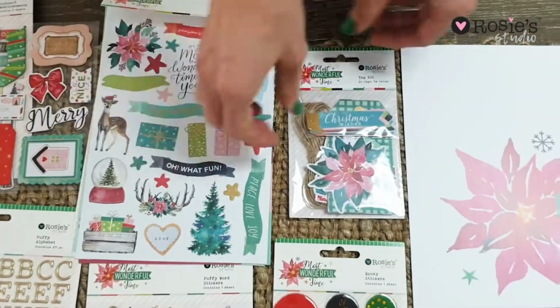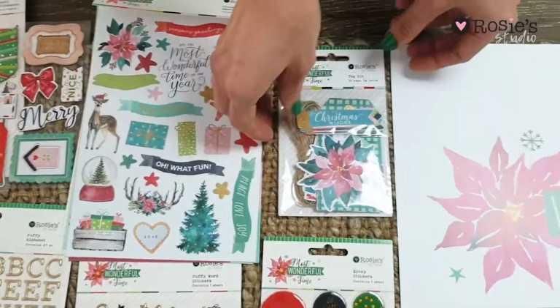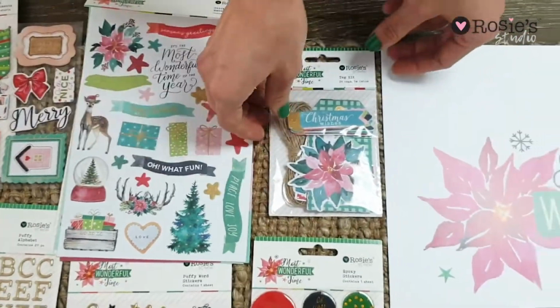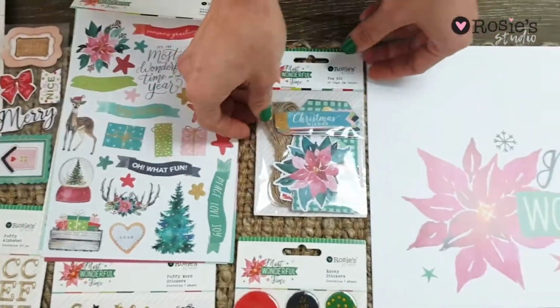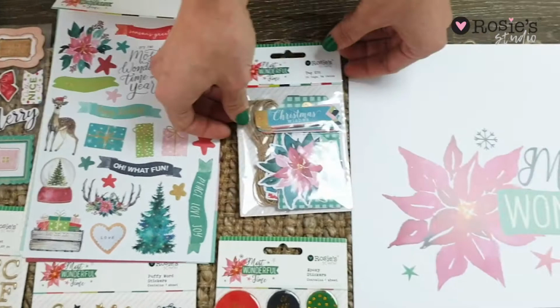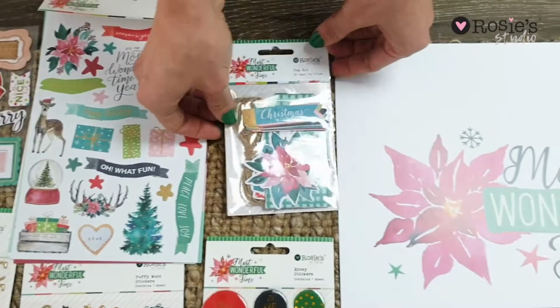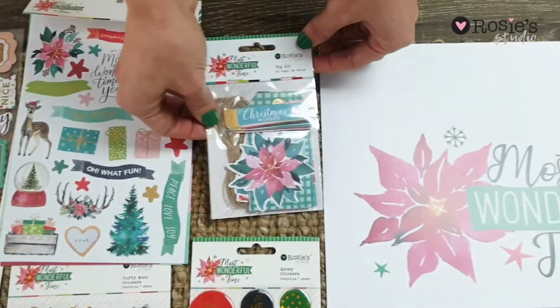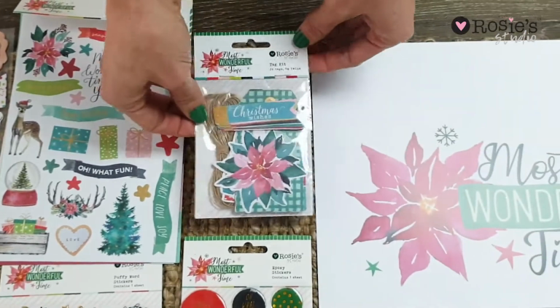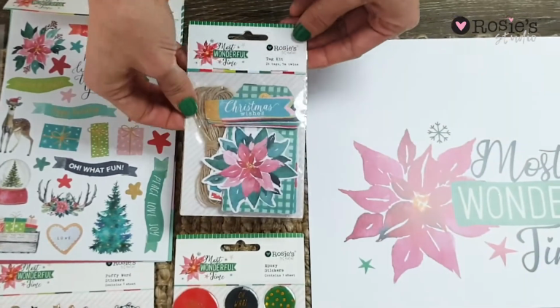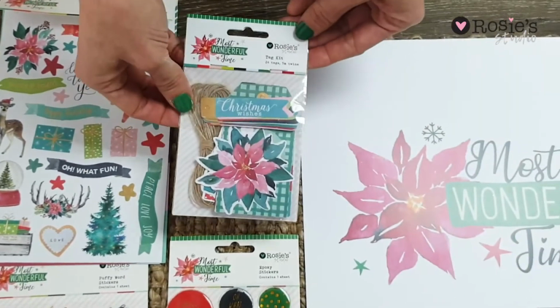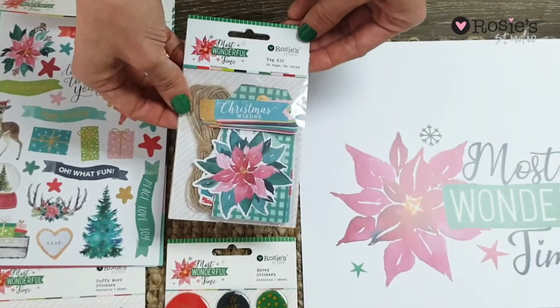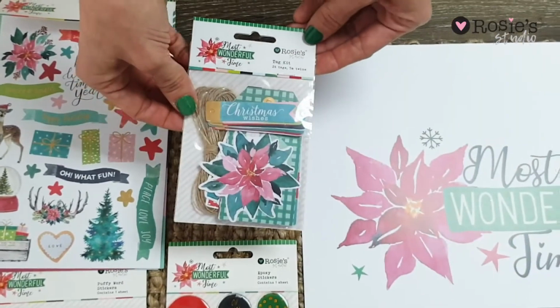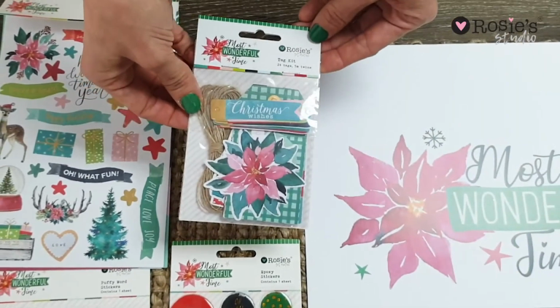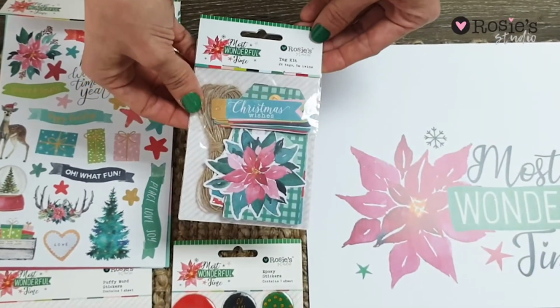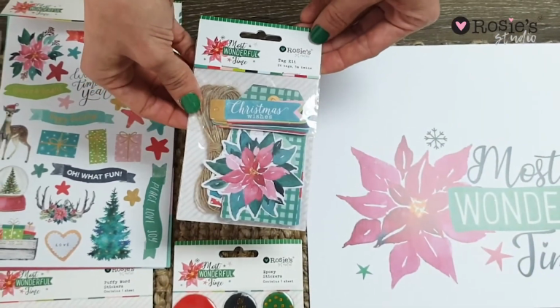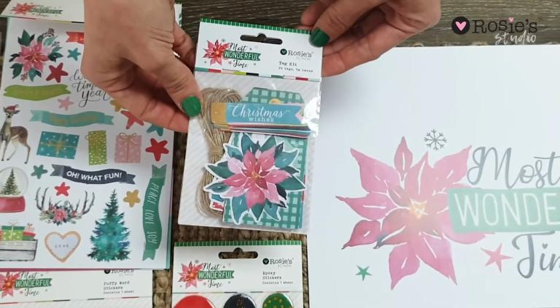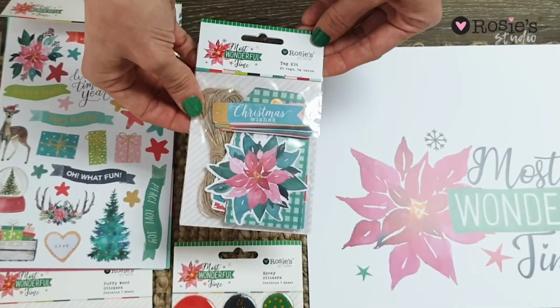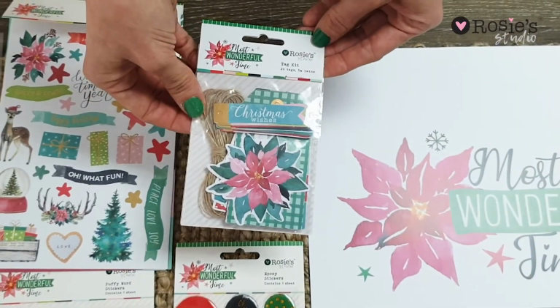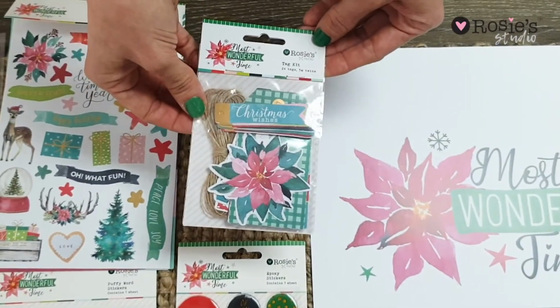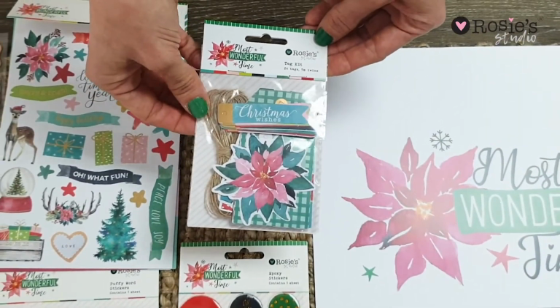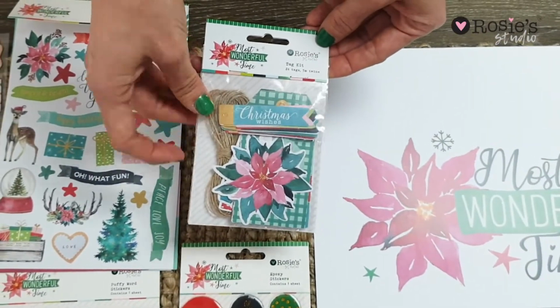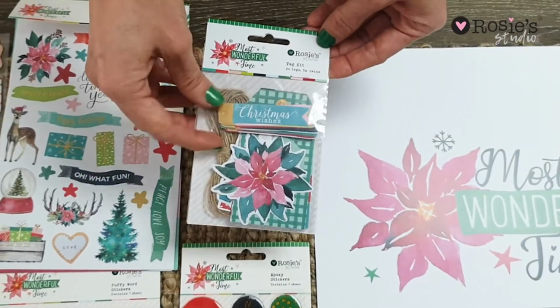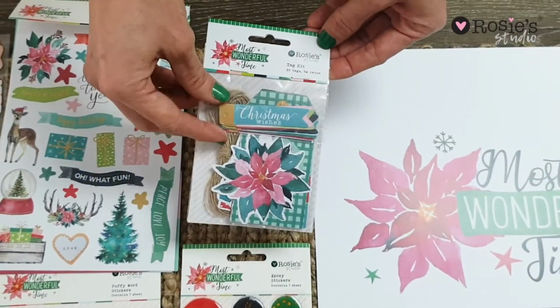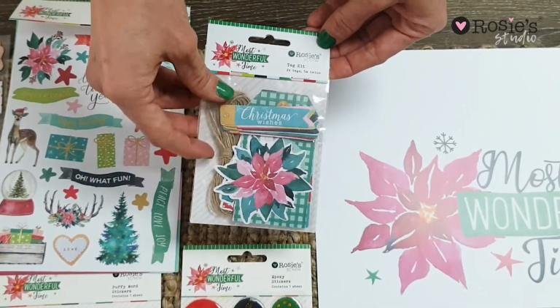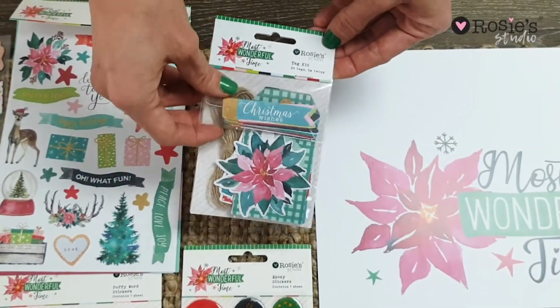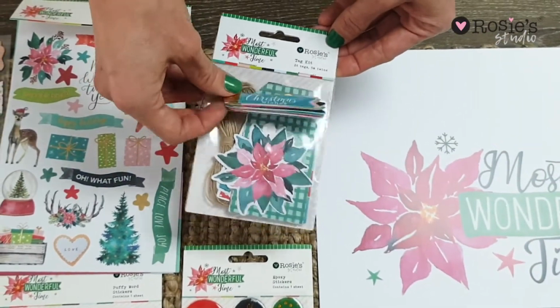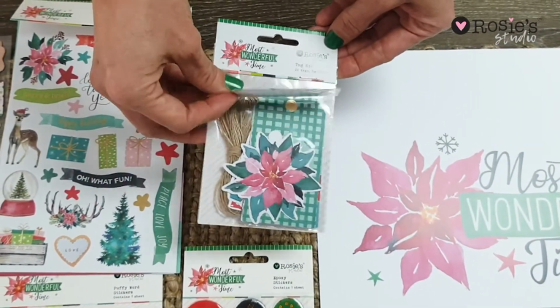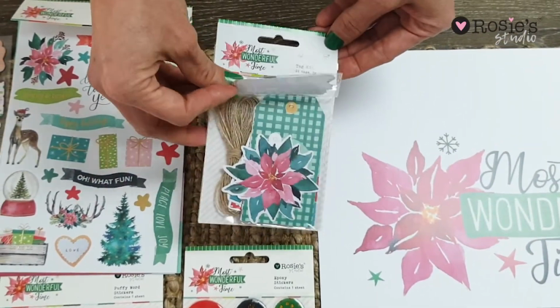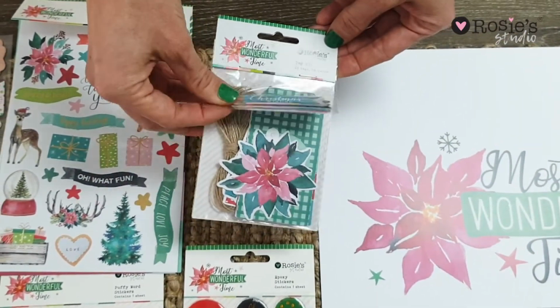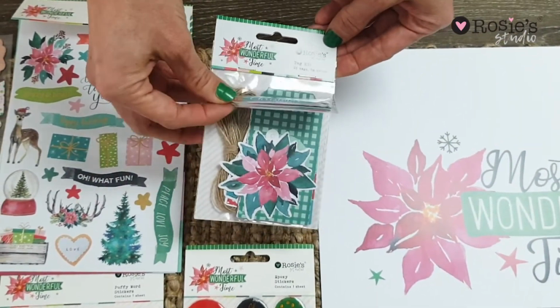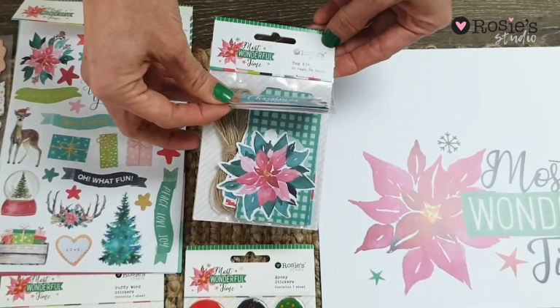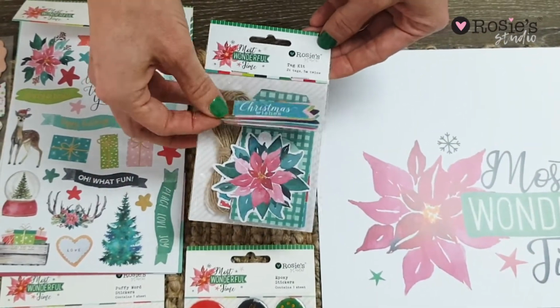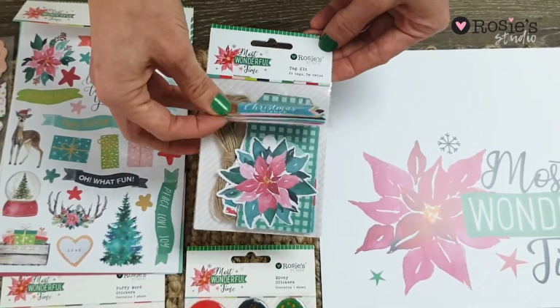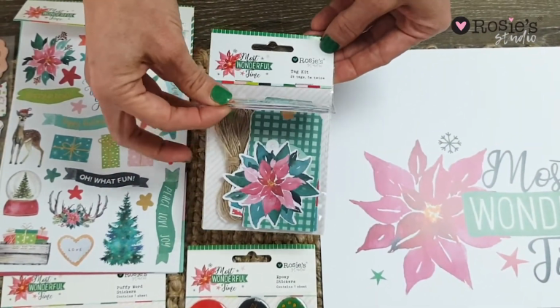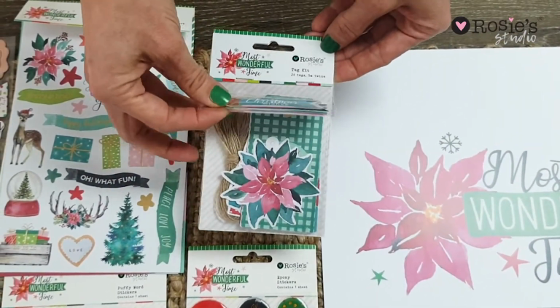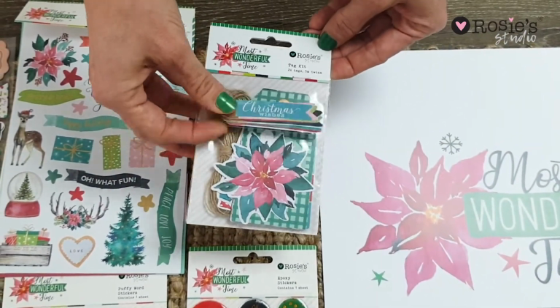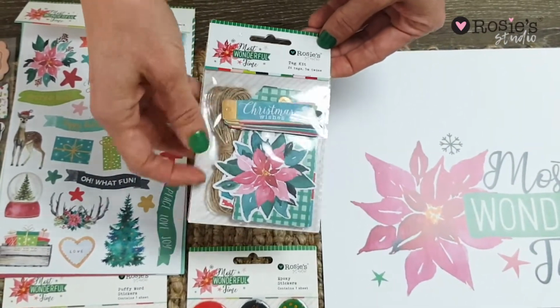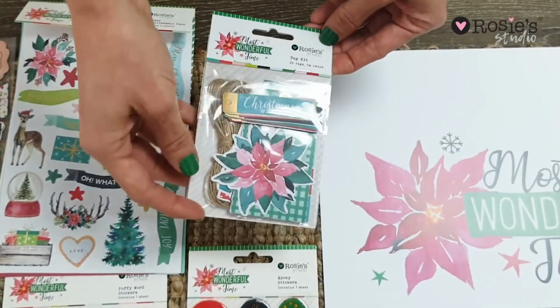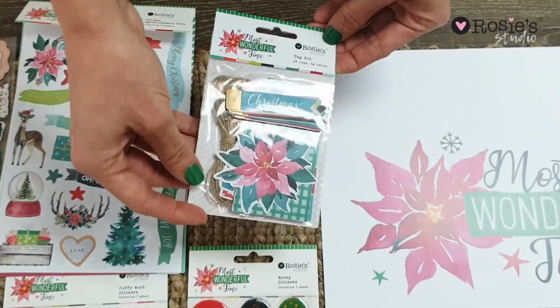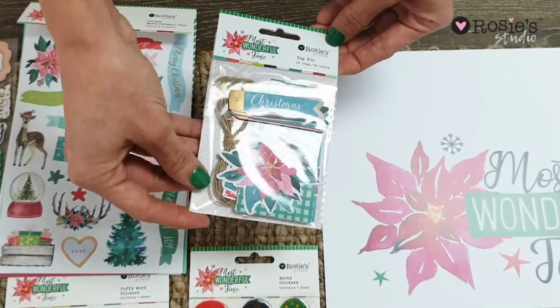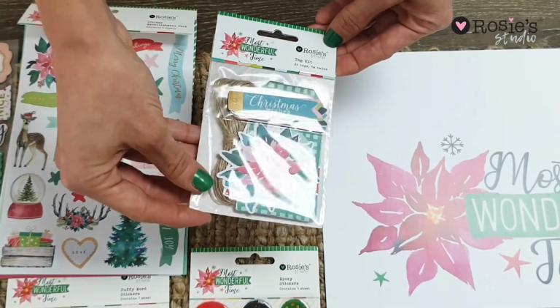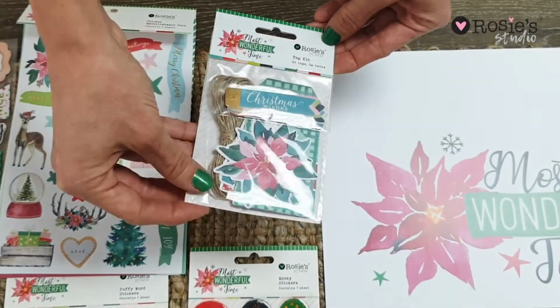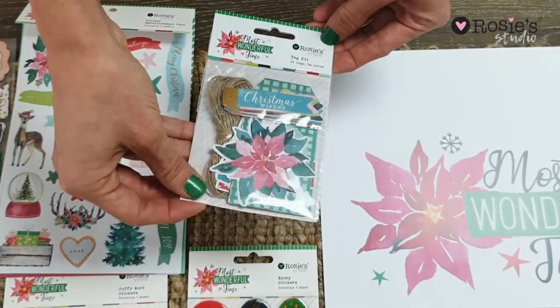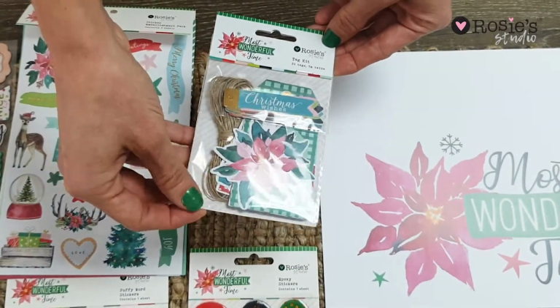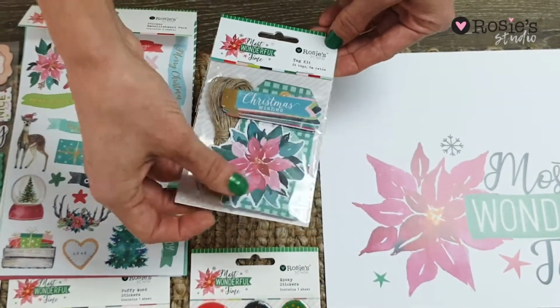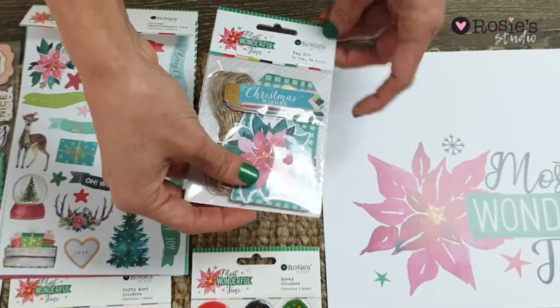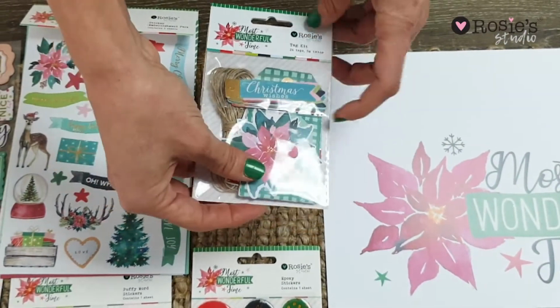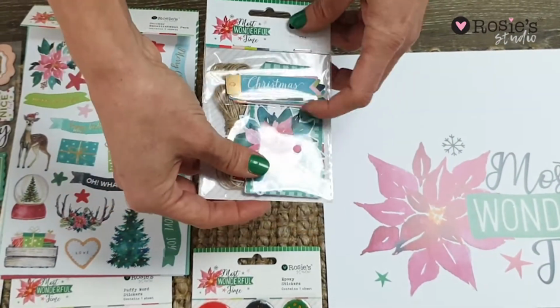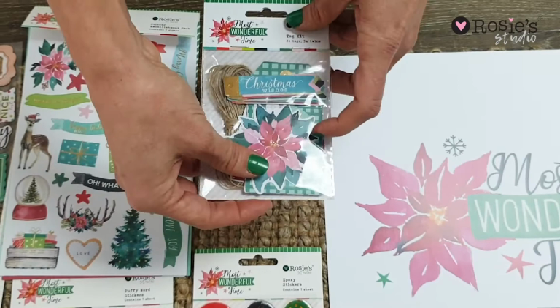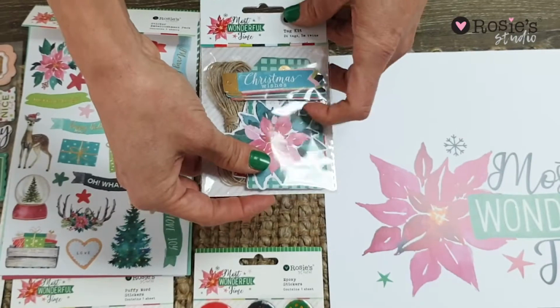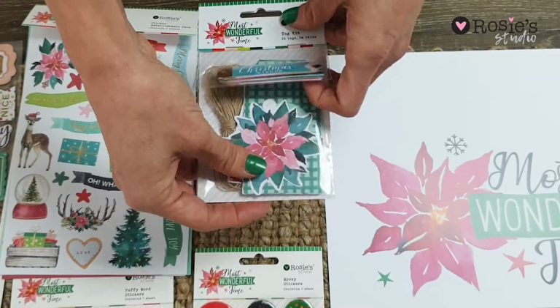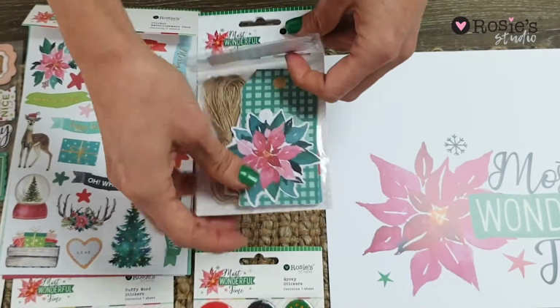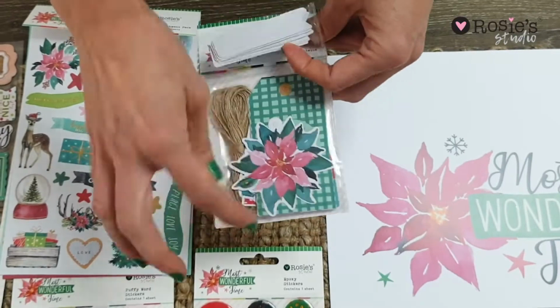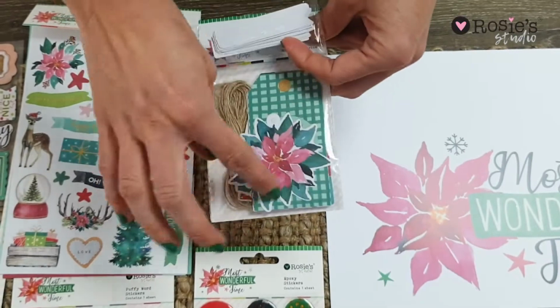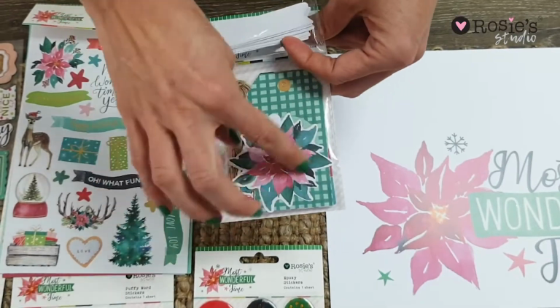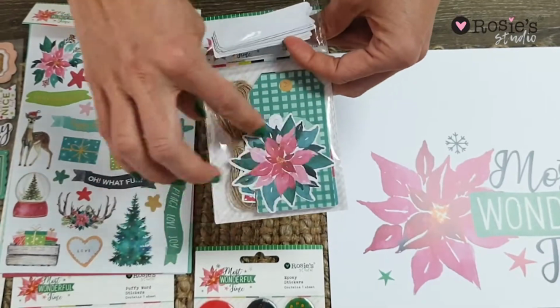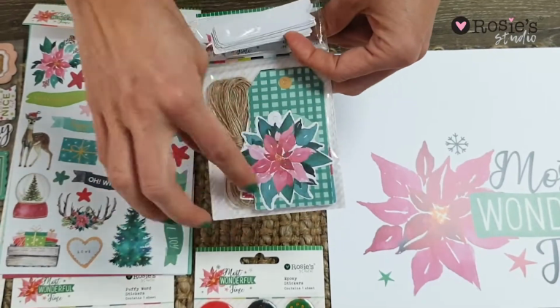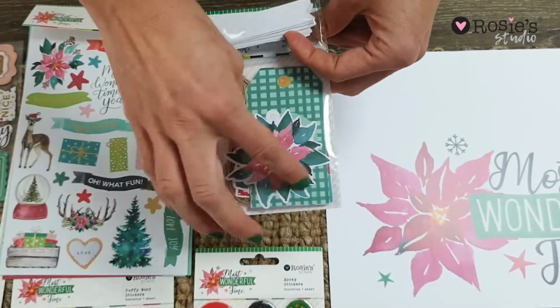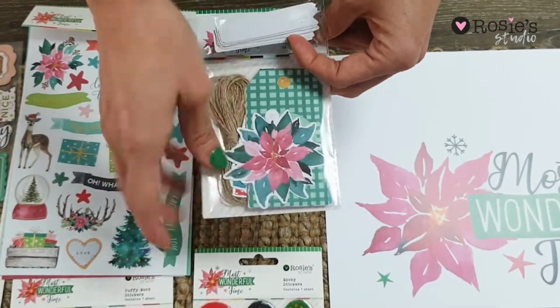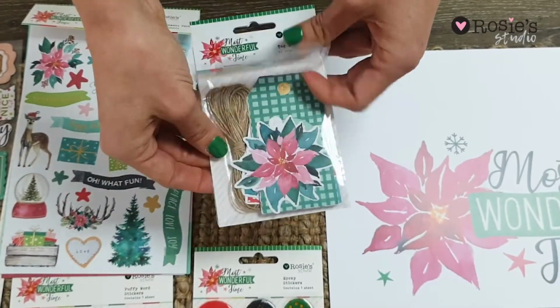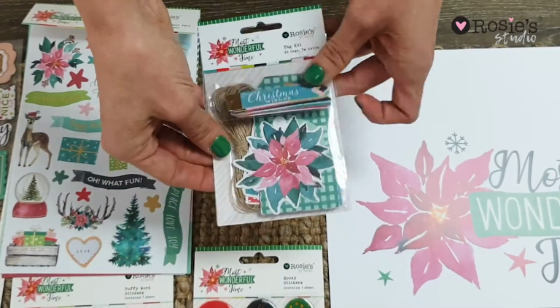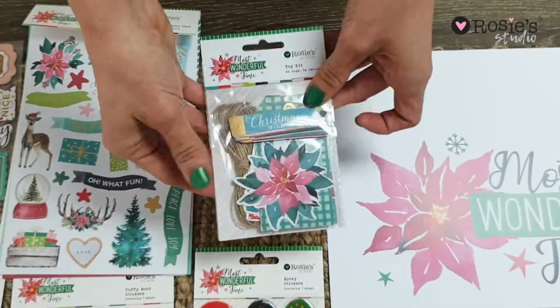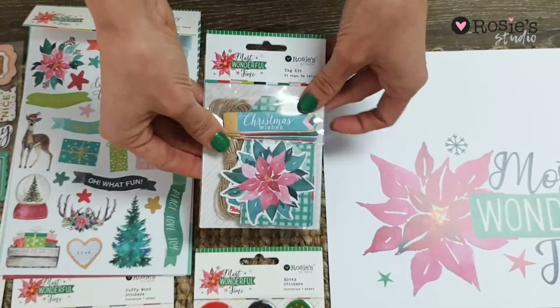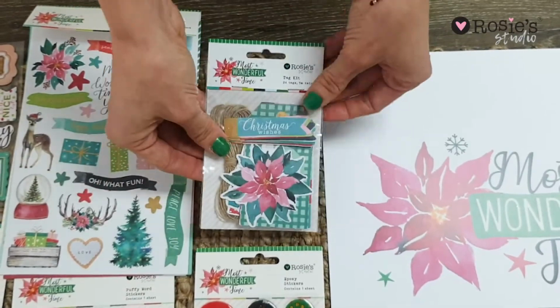We've got our tag kit here — cute little tags and twine and other shape tags as well.